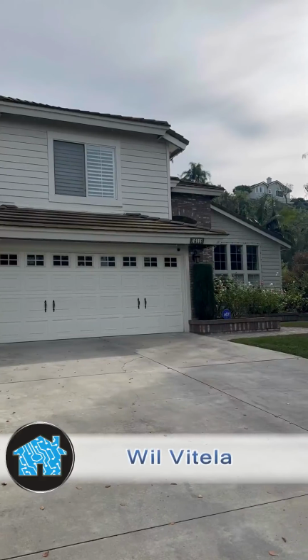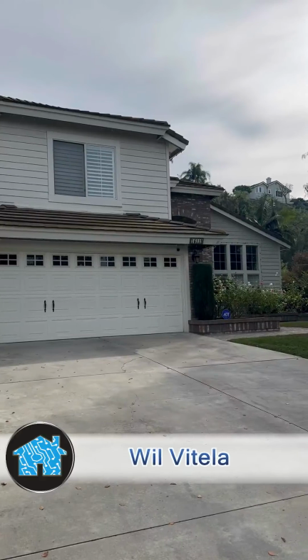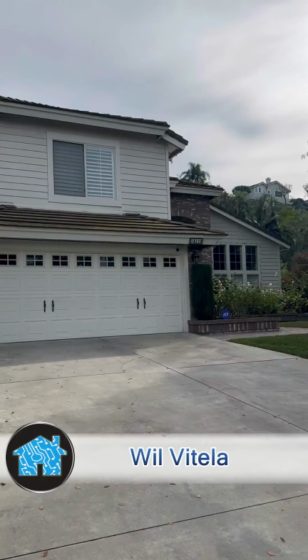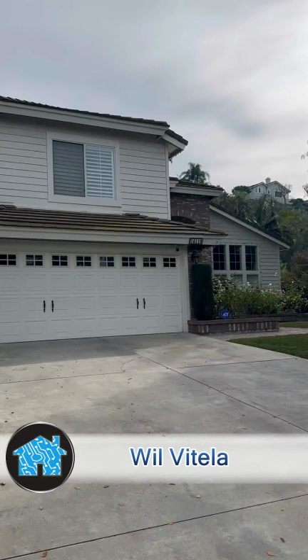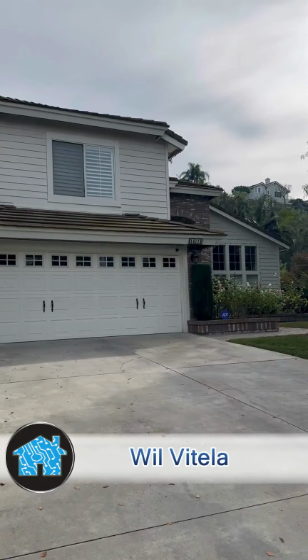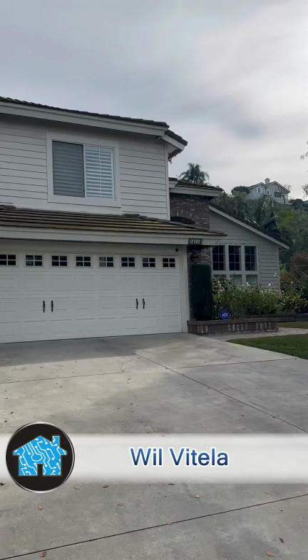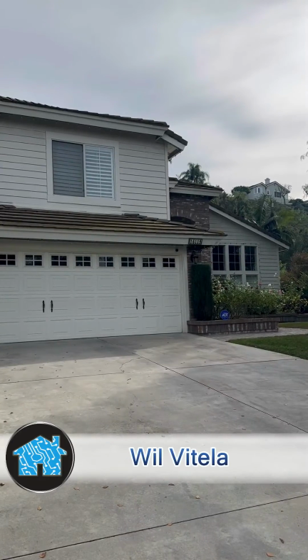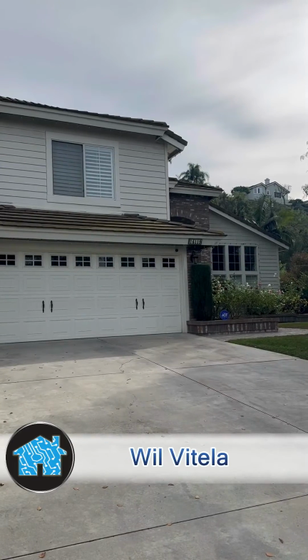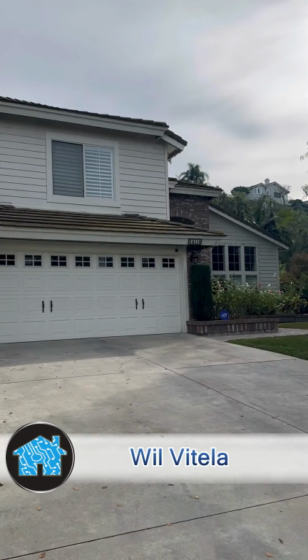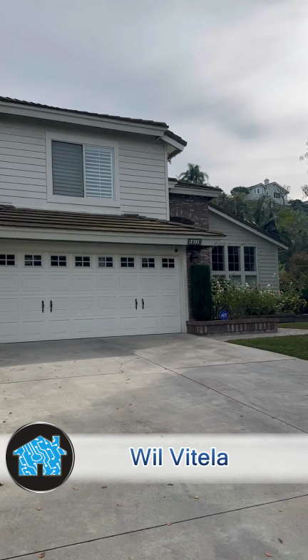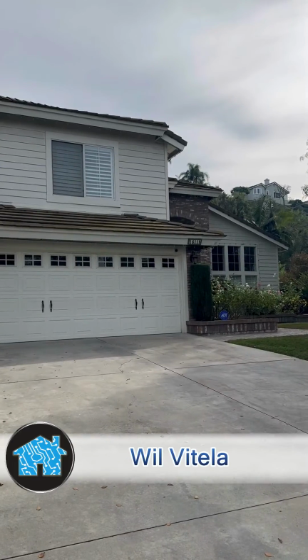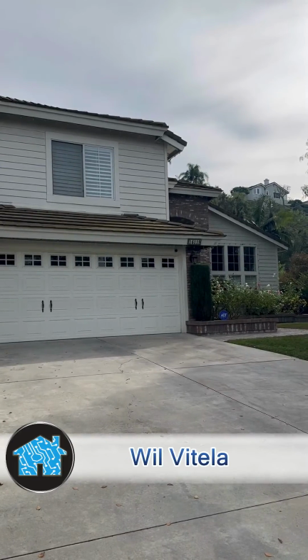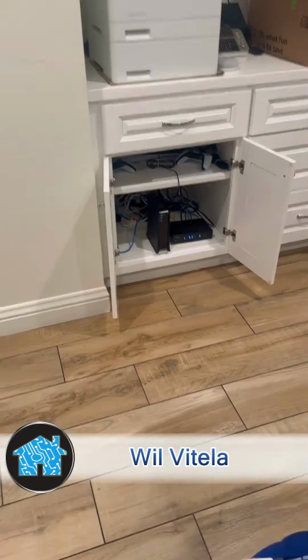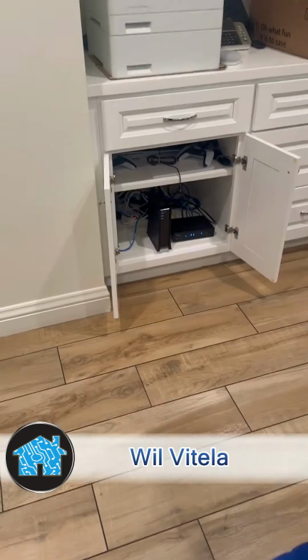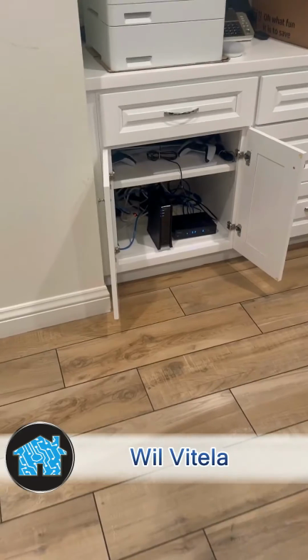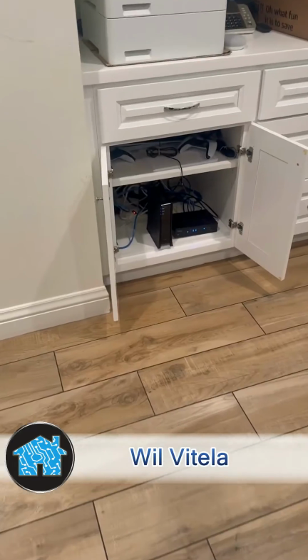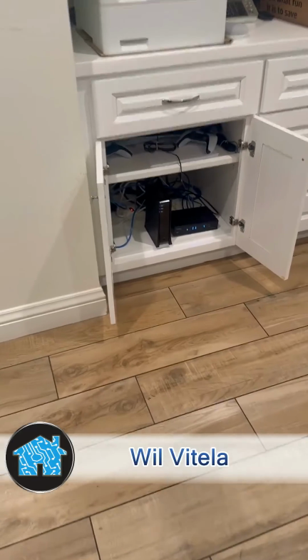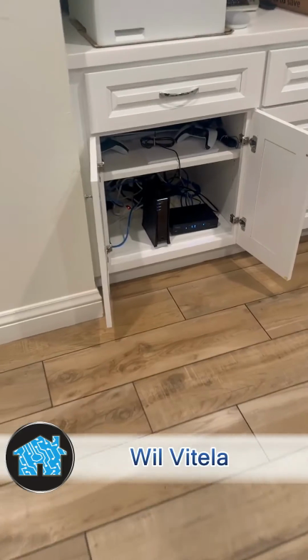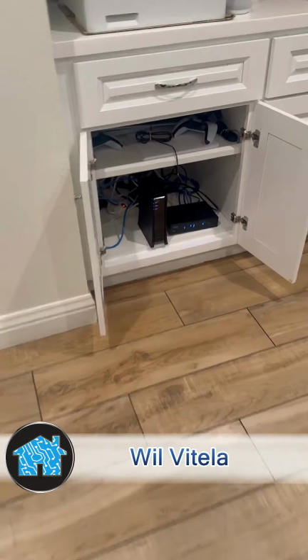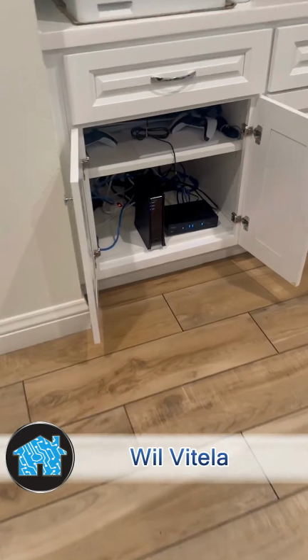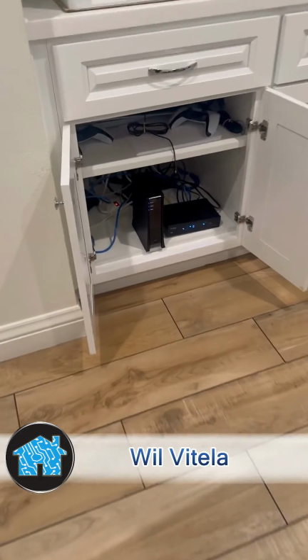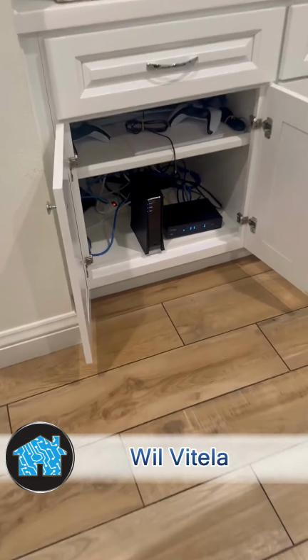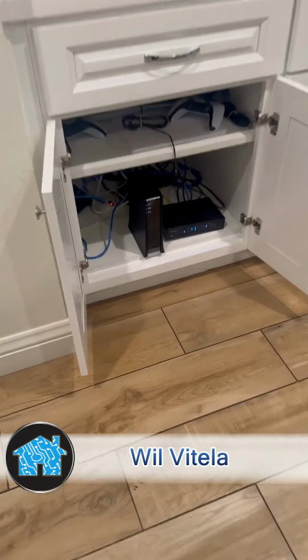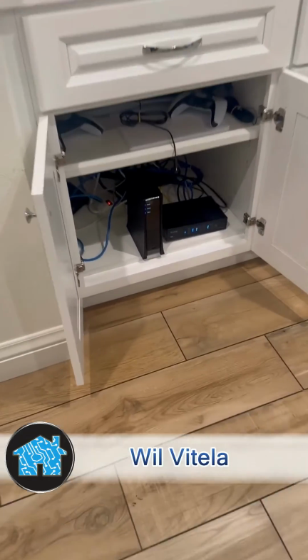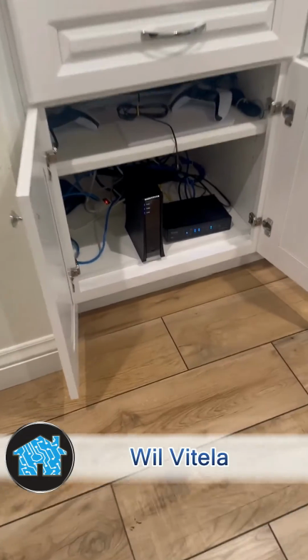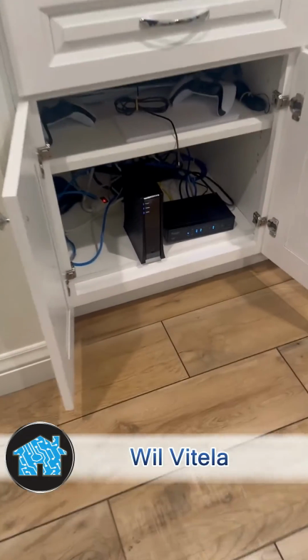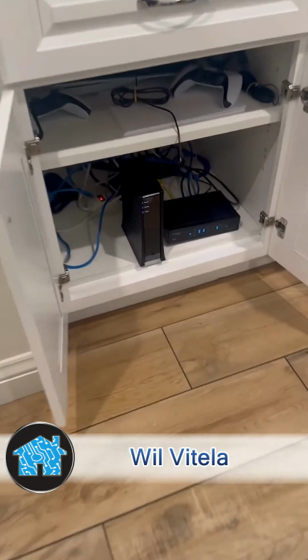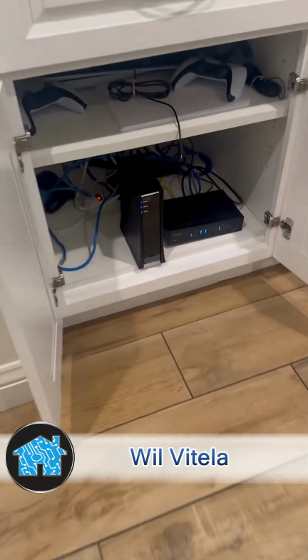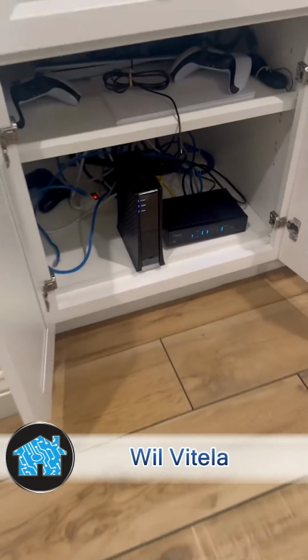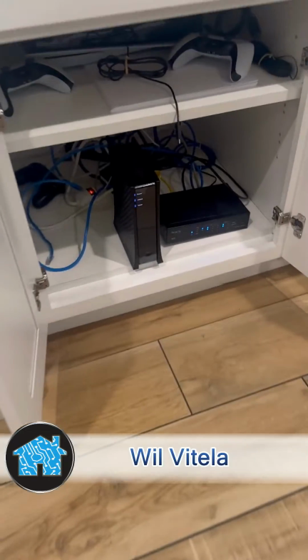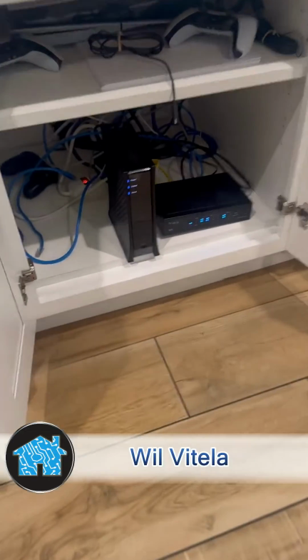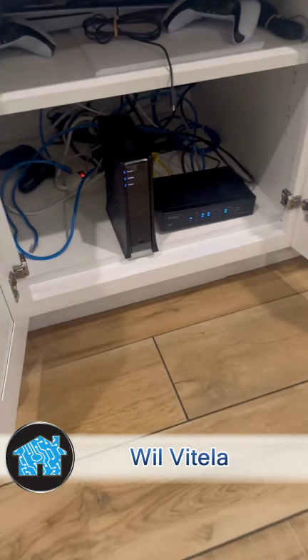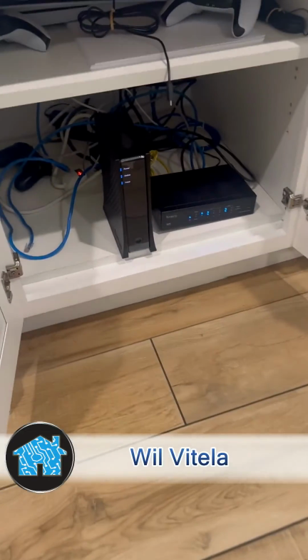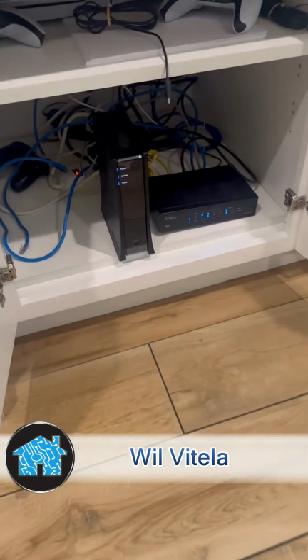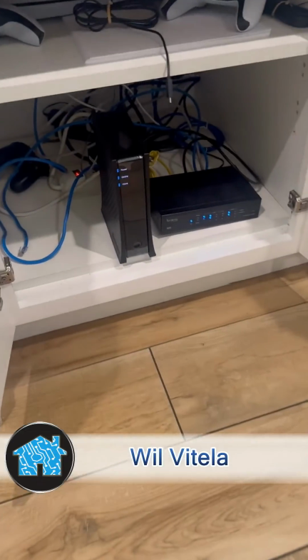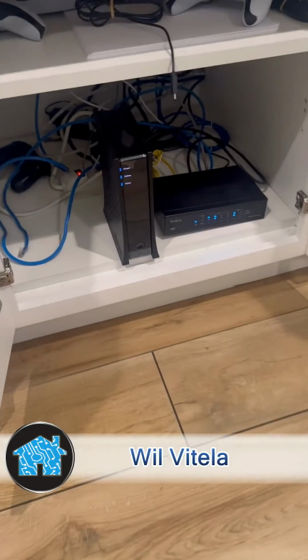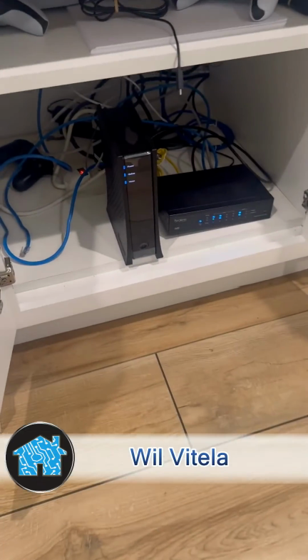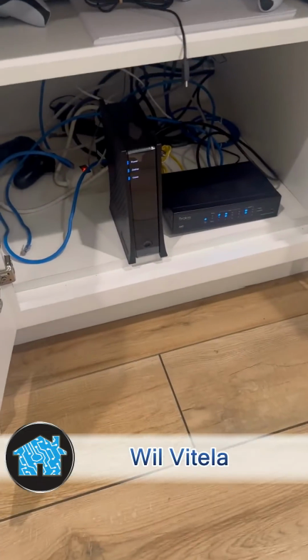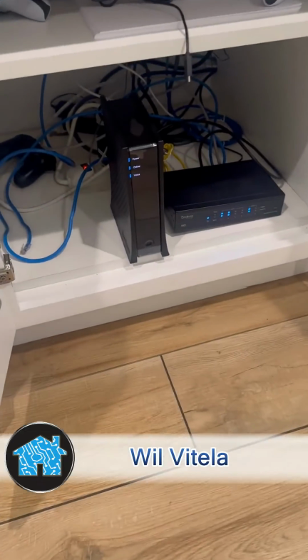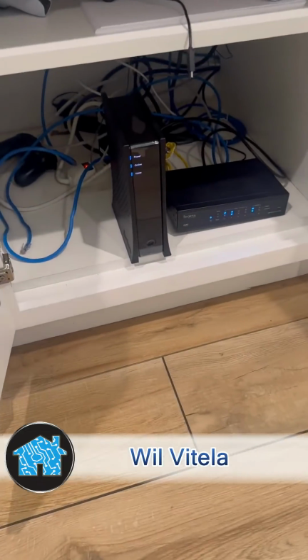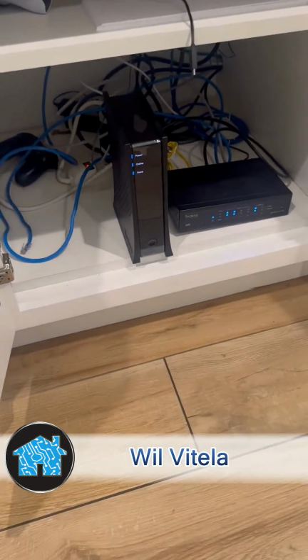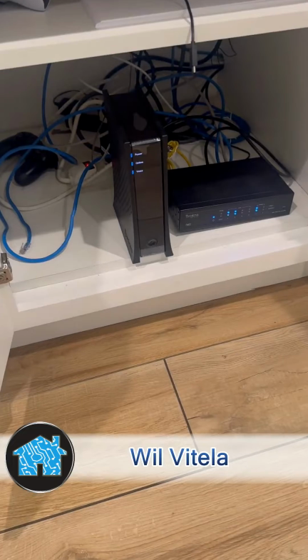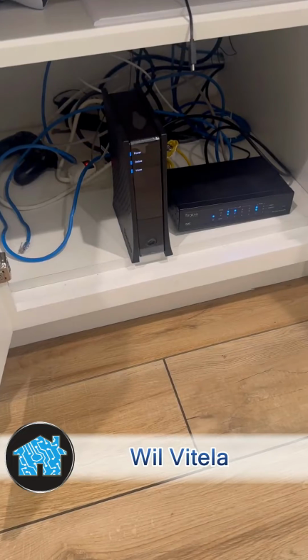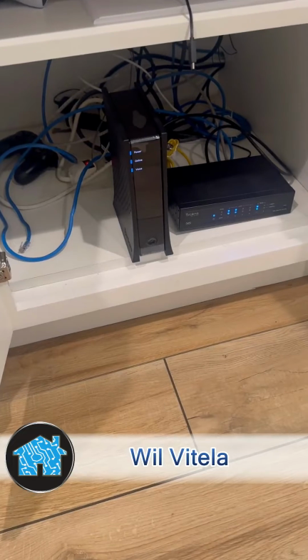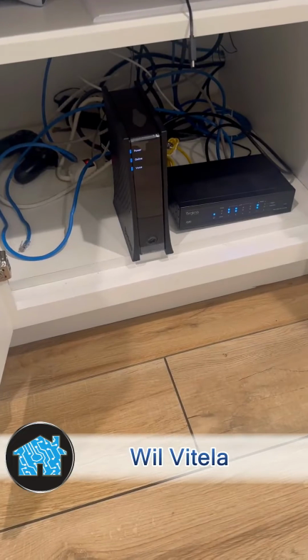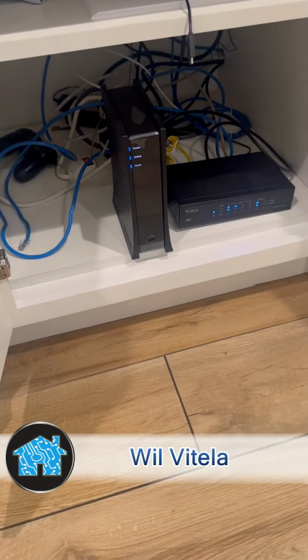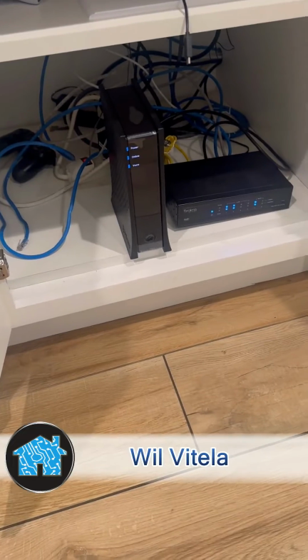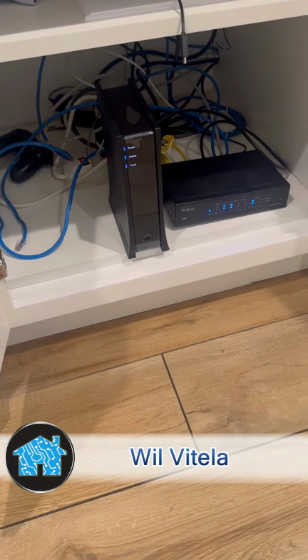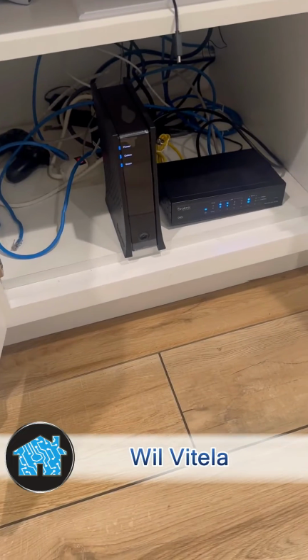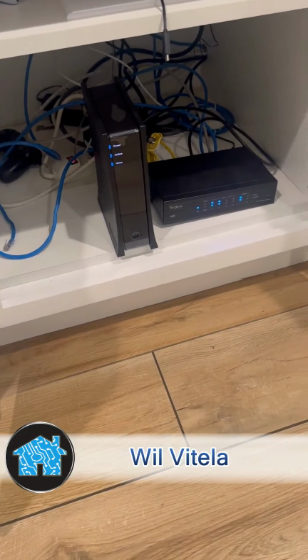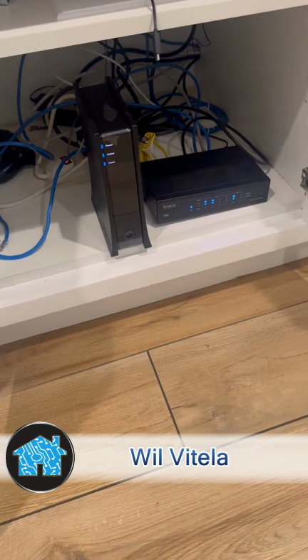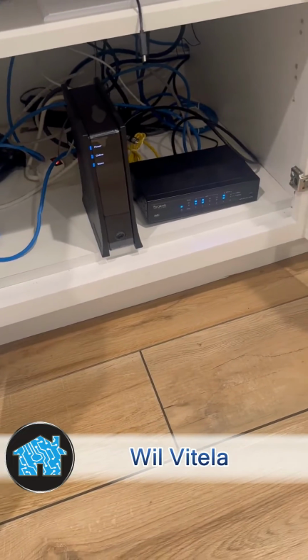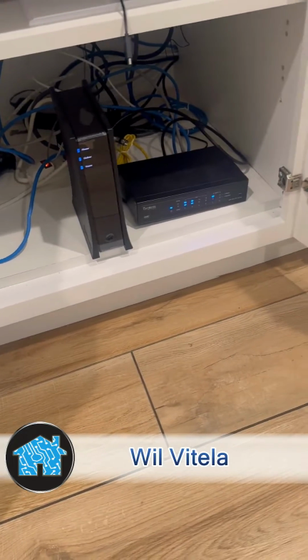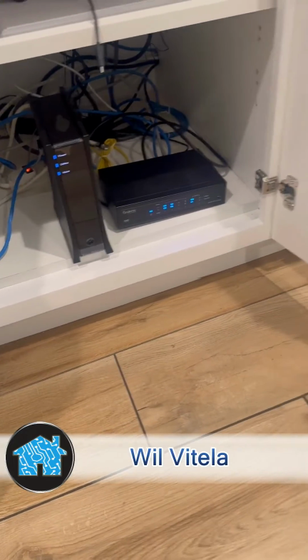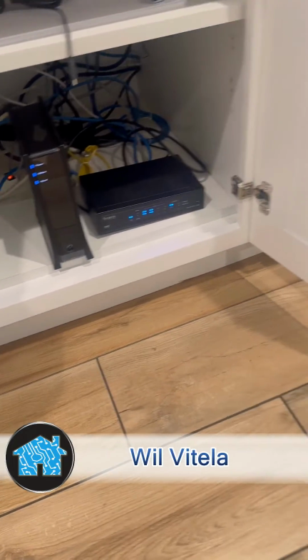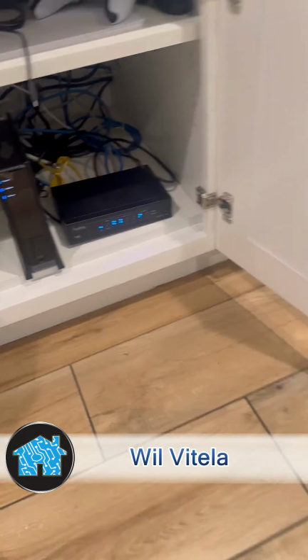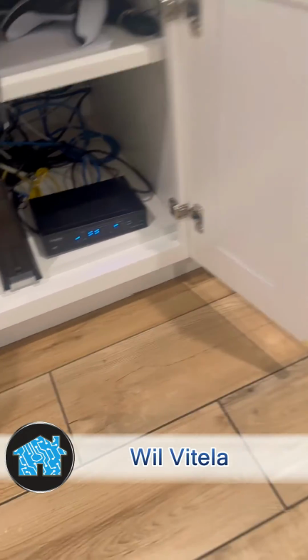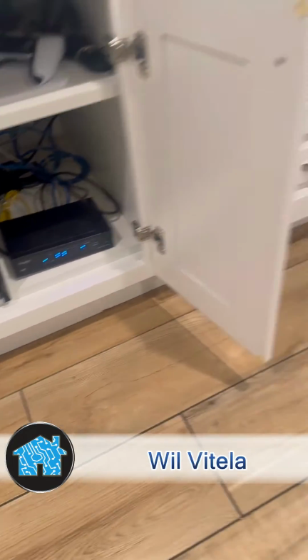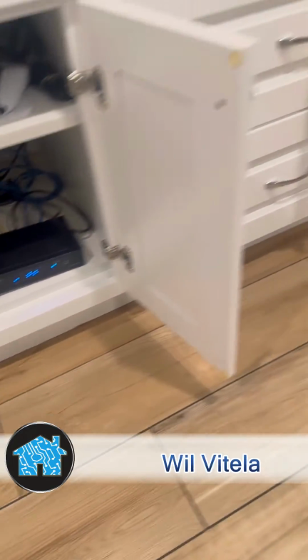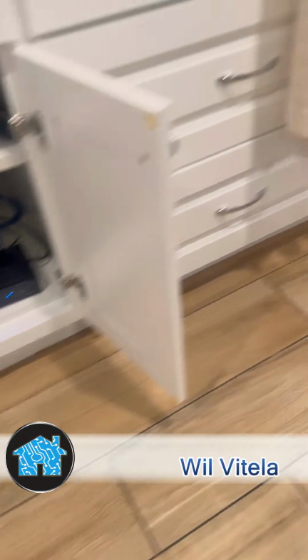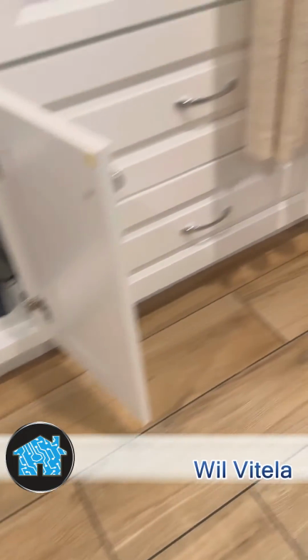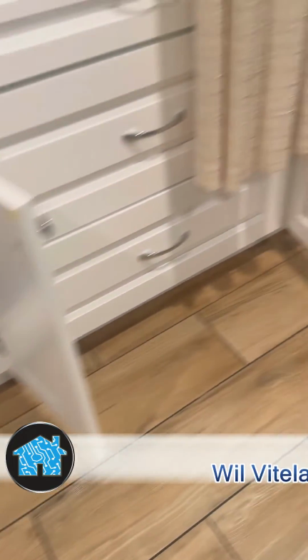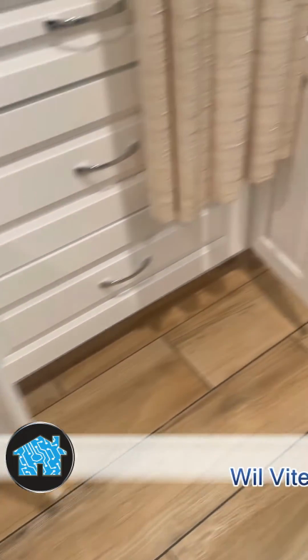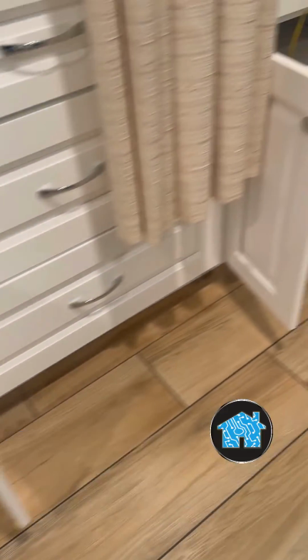What up? It's Wovitello, home tech expert, back at it again, helping a wonderful family with their horrible wifi internet around the house.